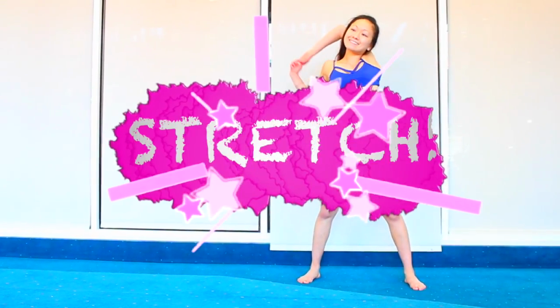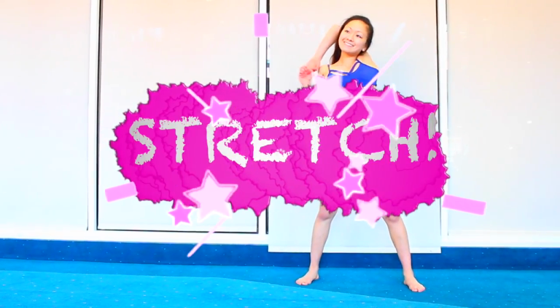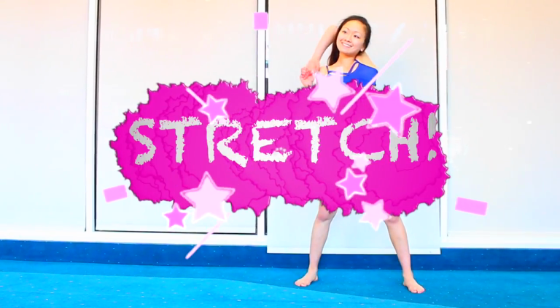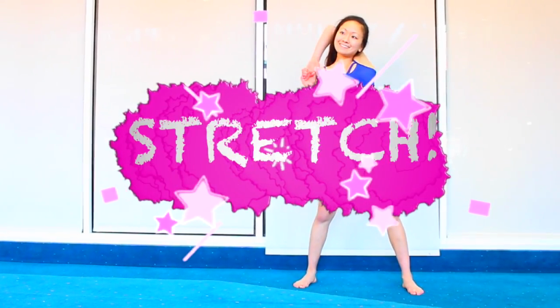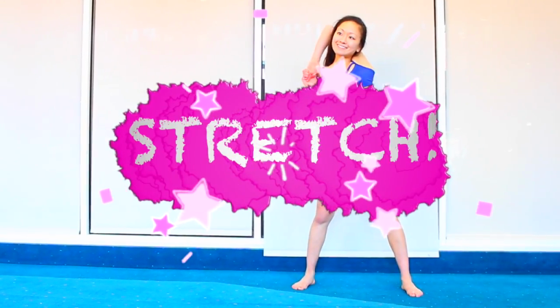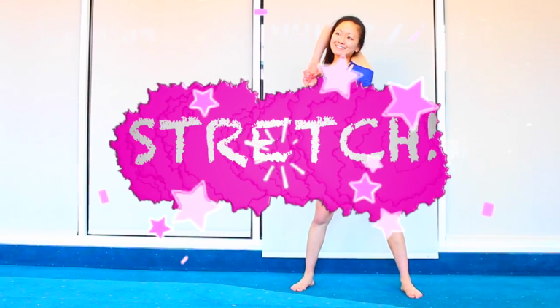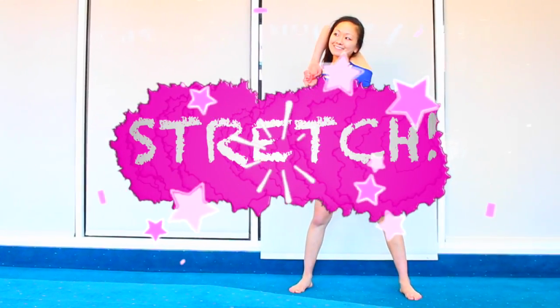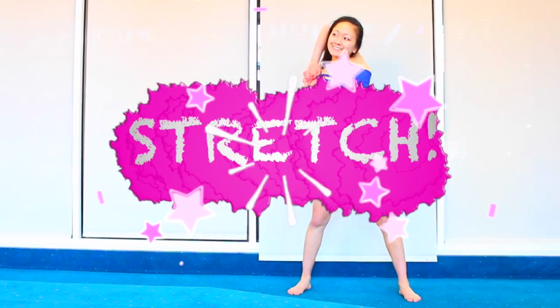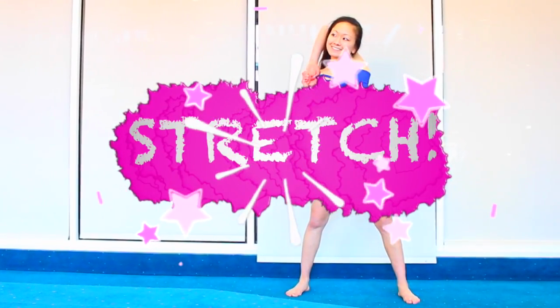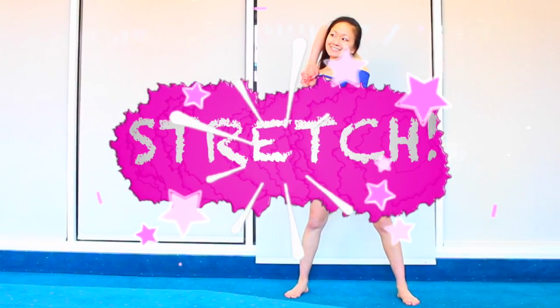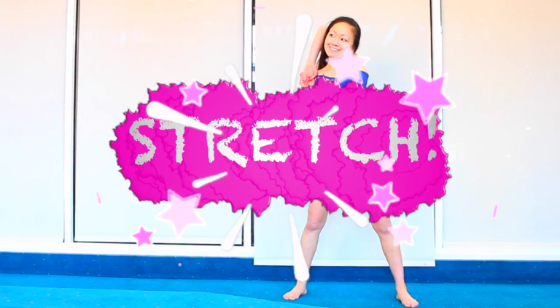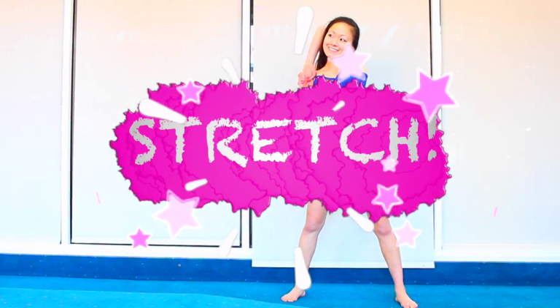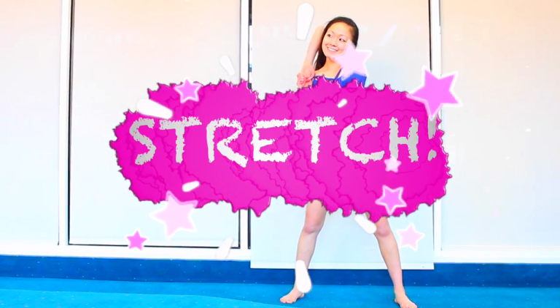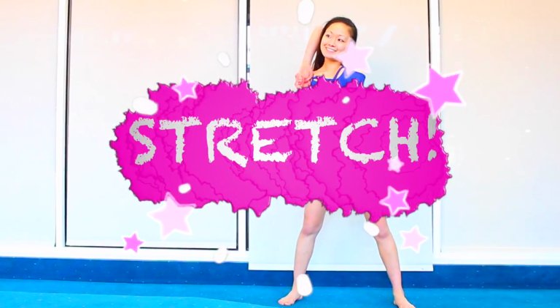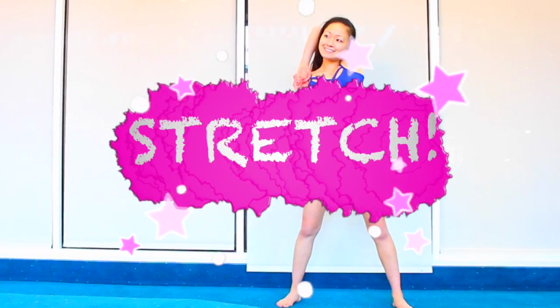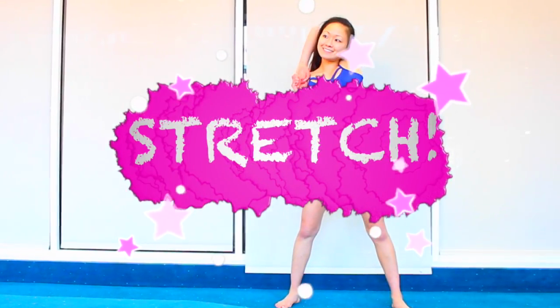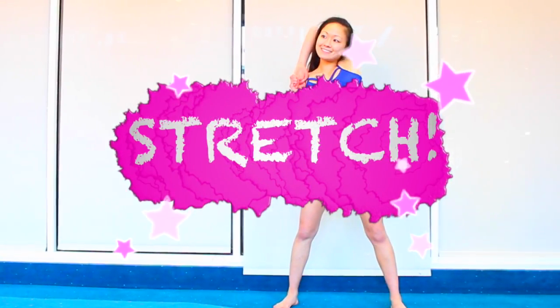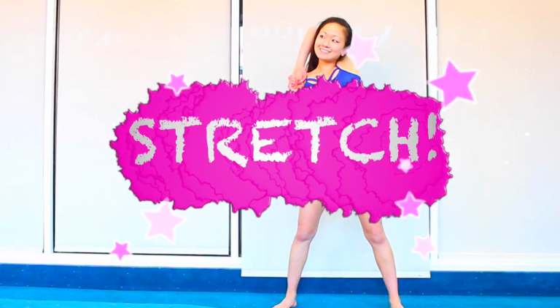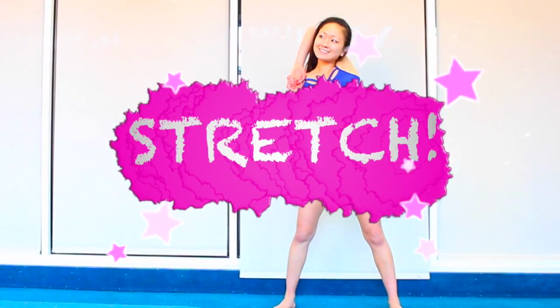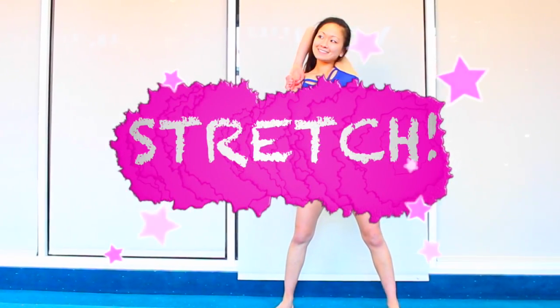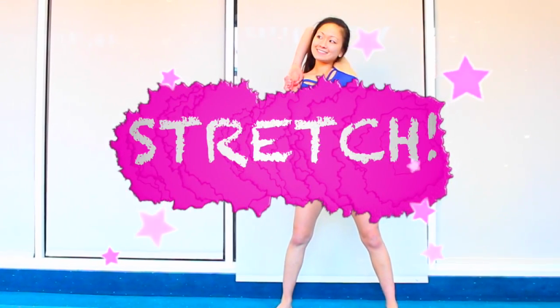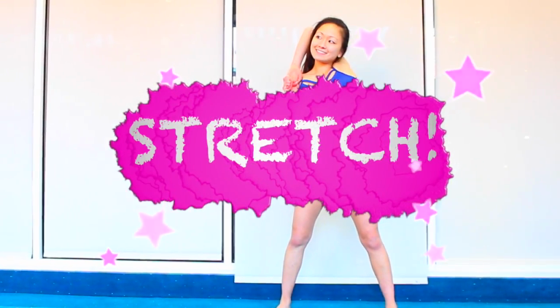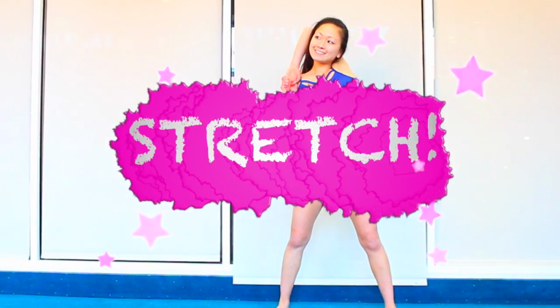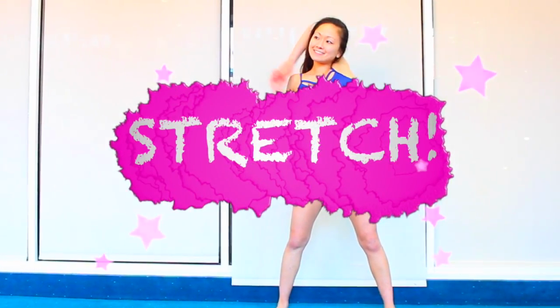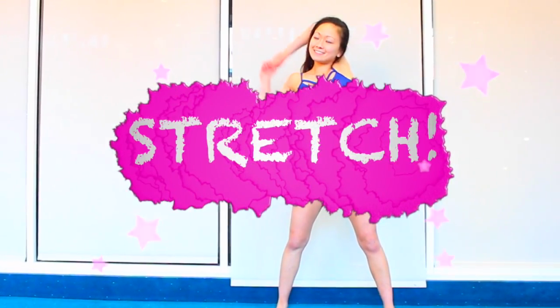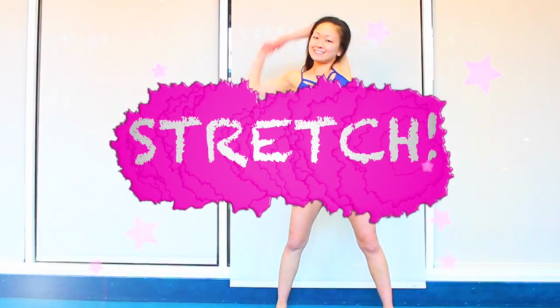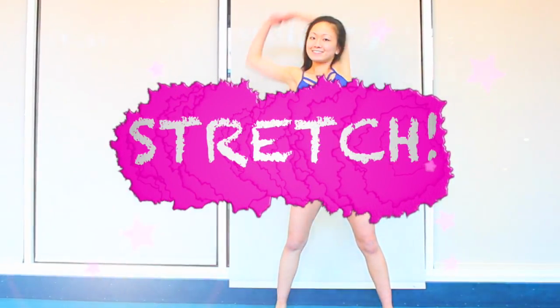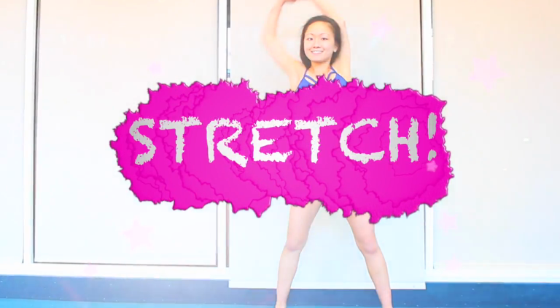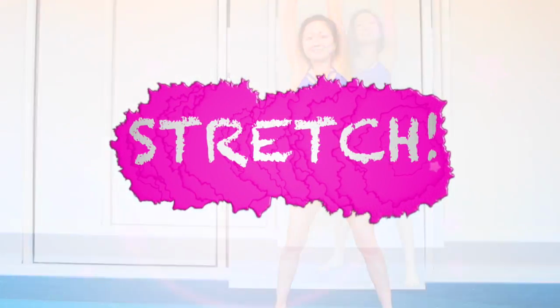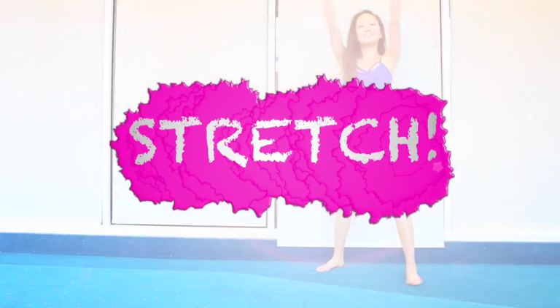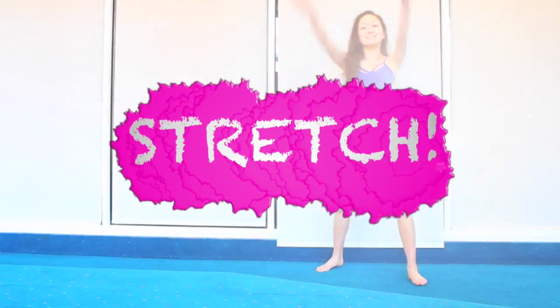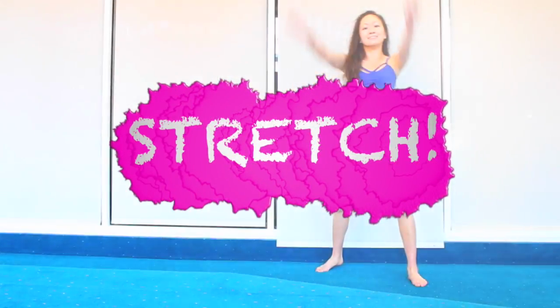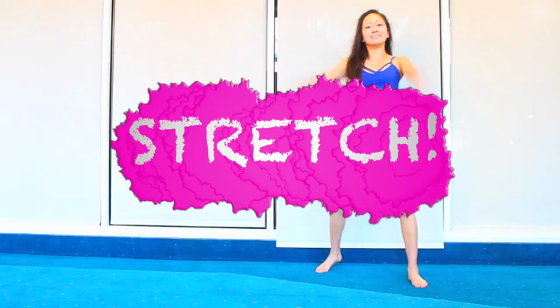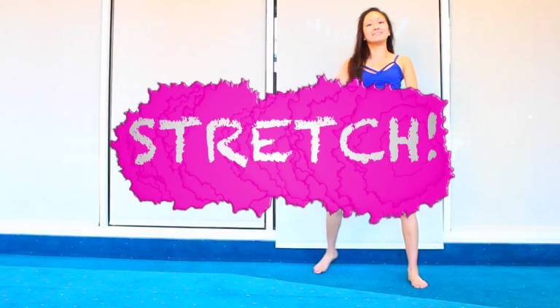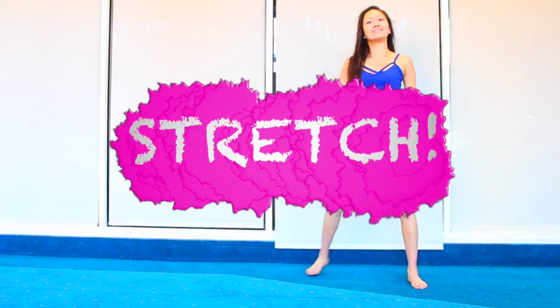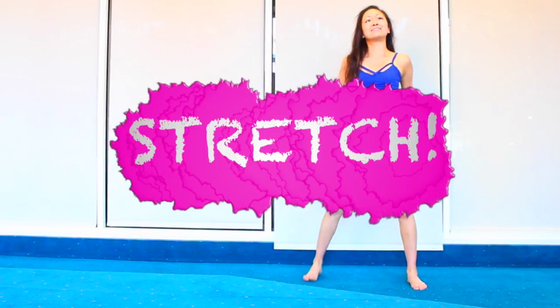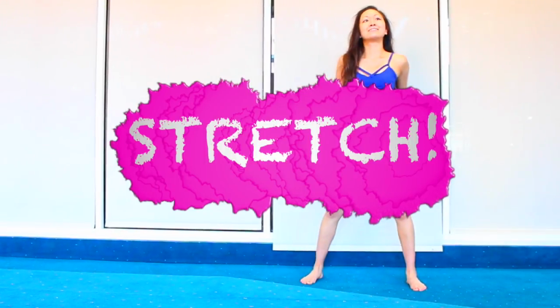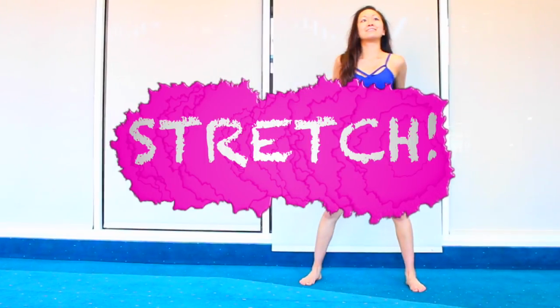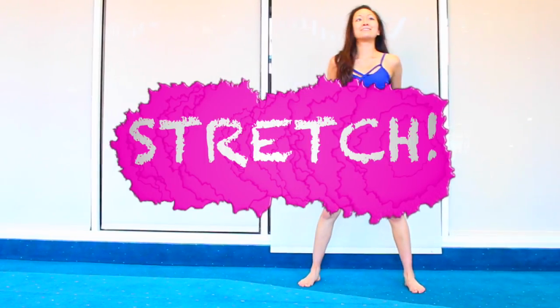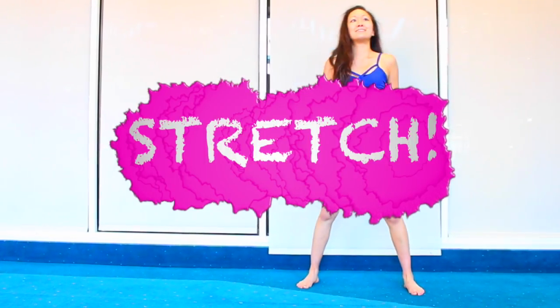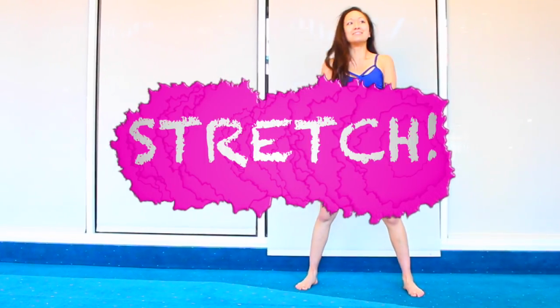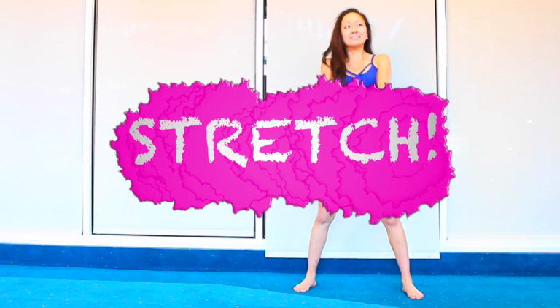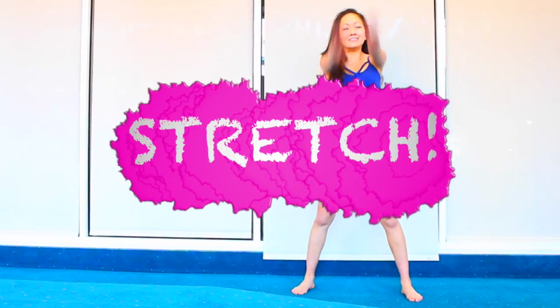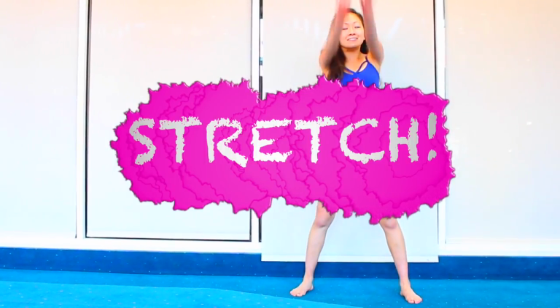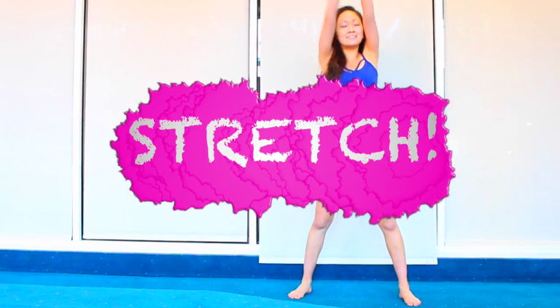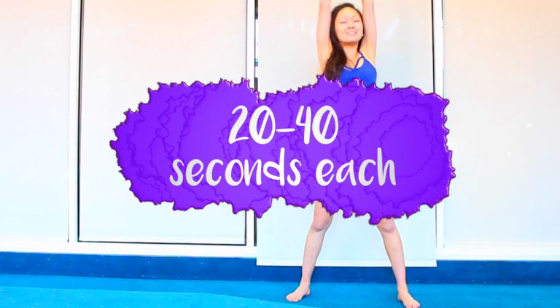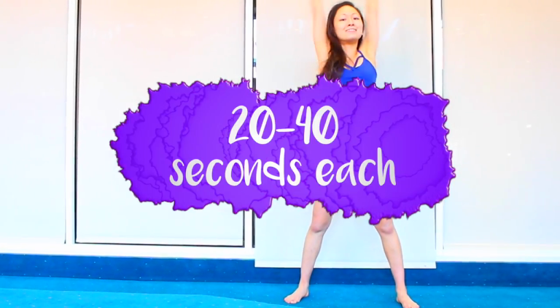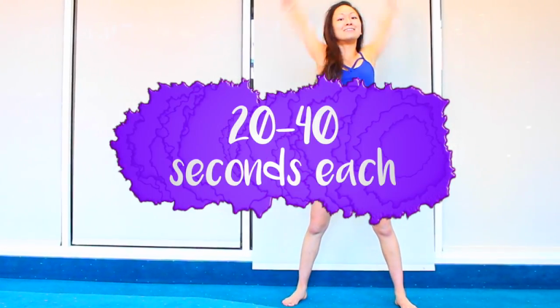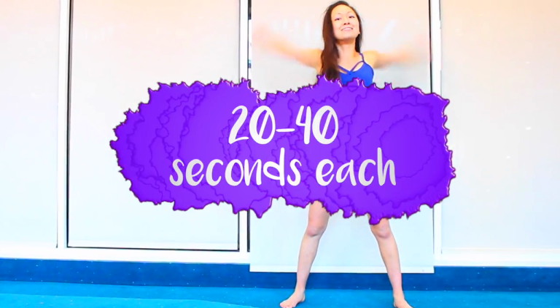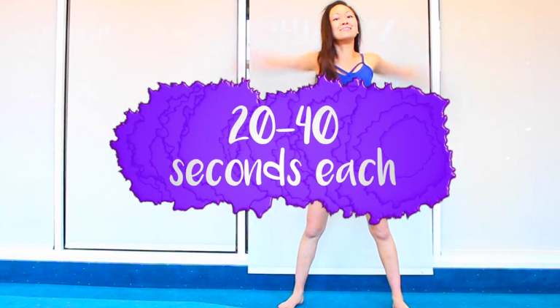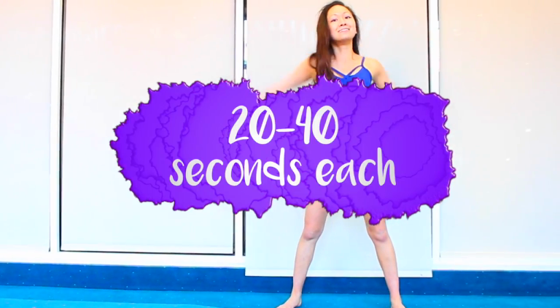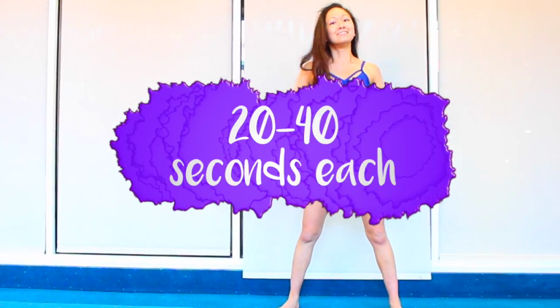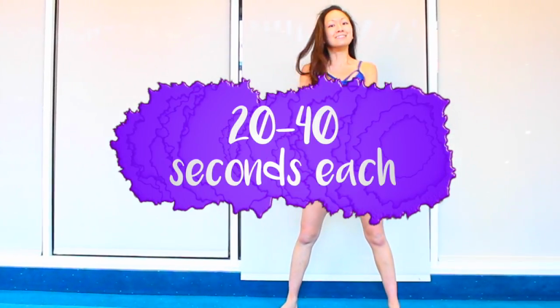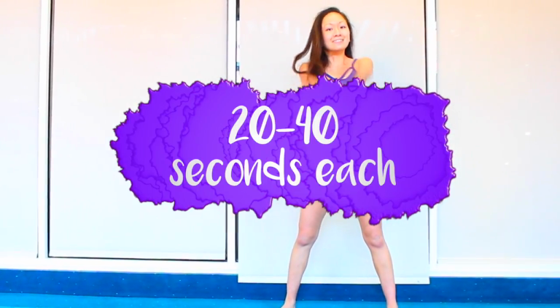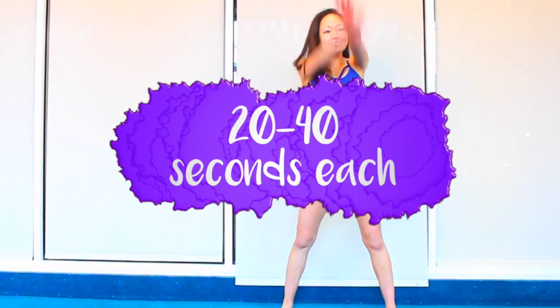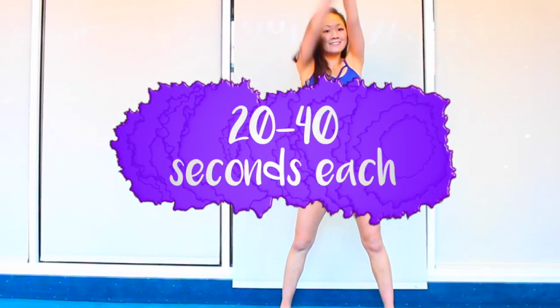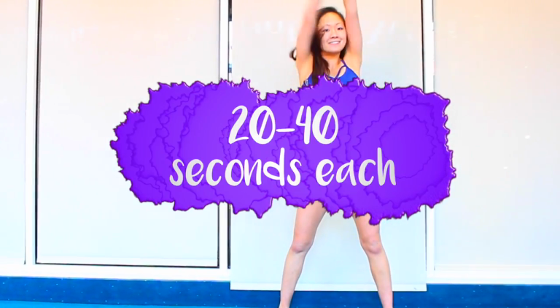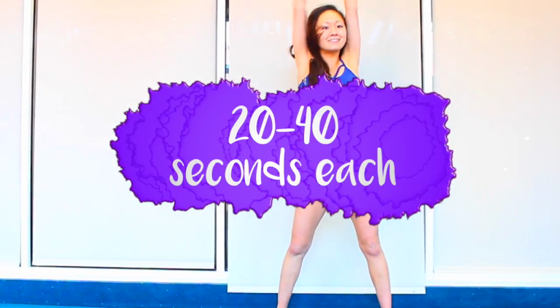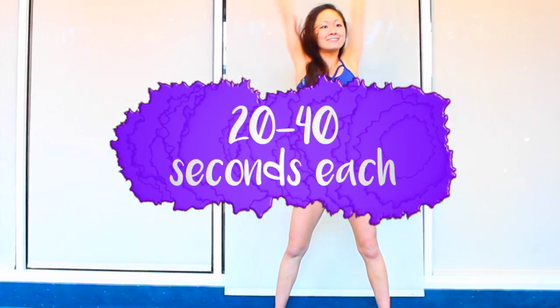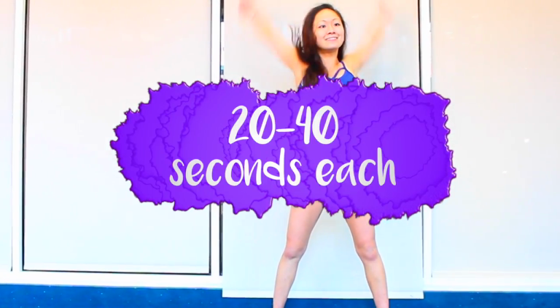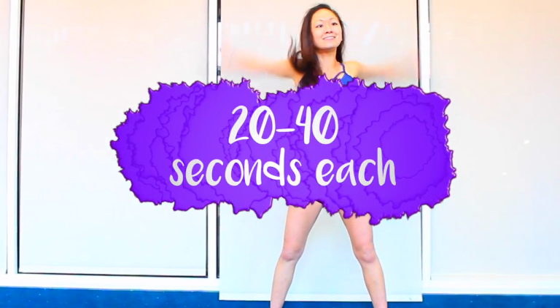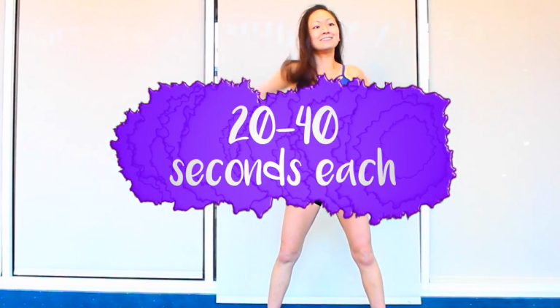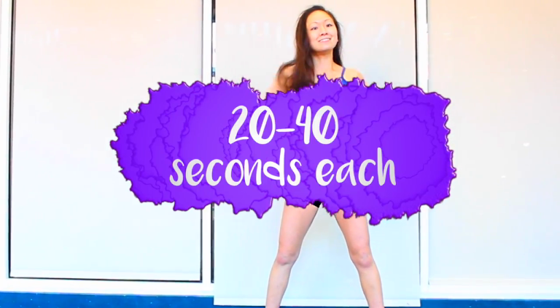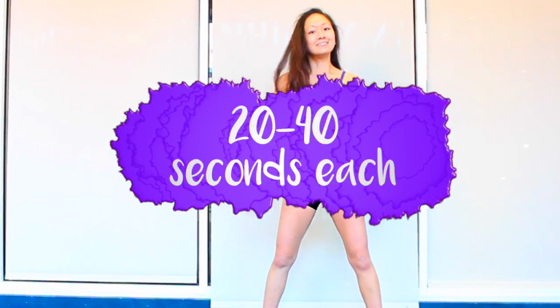First, we'll stretch out really, really well — legs, arms, shoulders, and back. Do each for 20 to 40 seconds for optimal stretch.